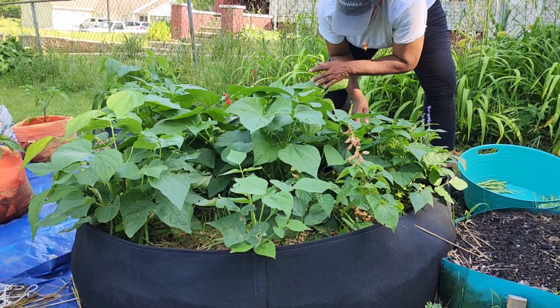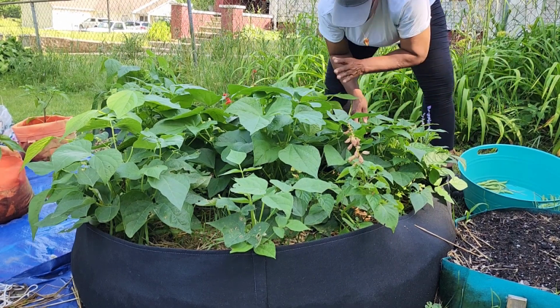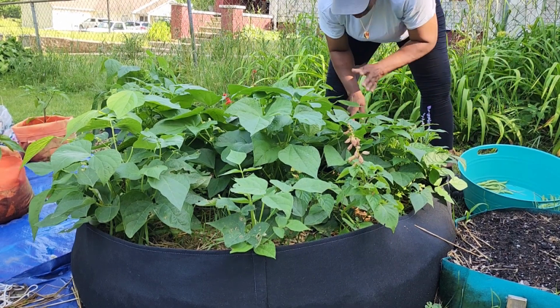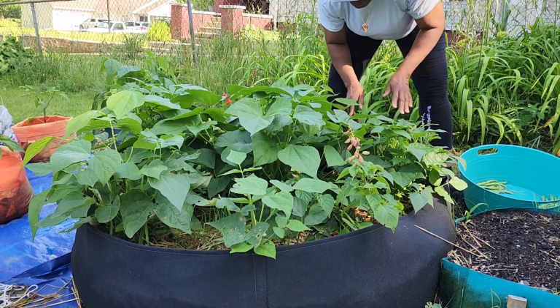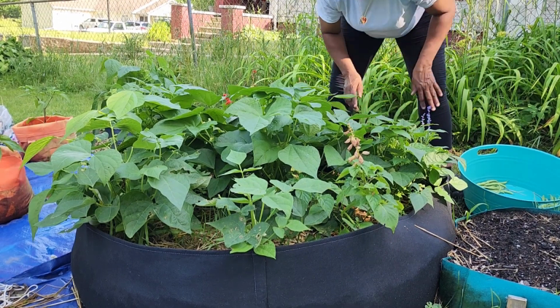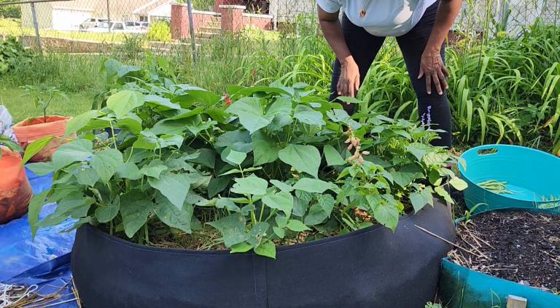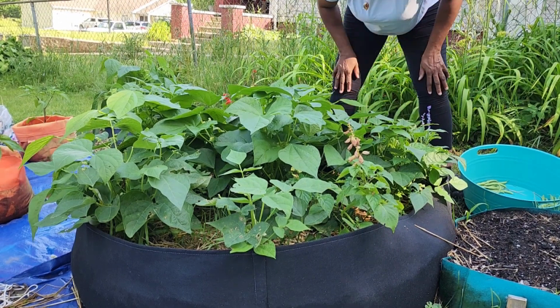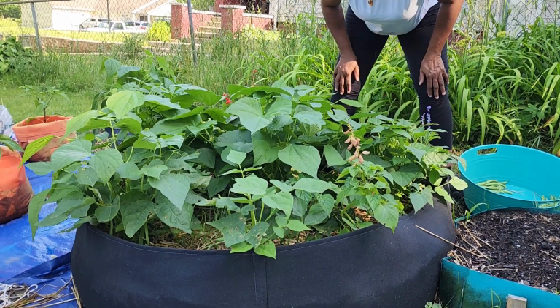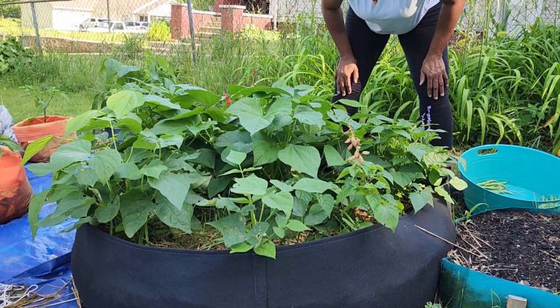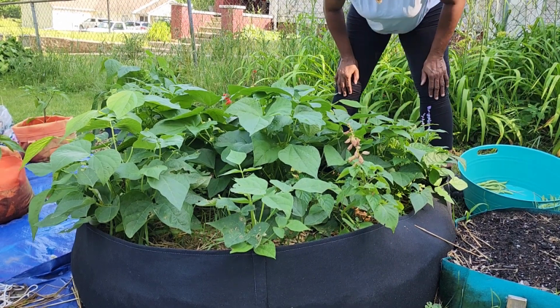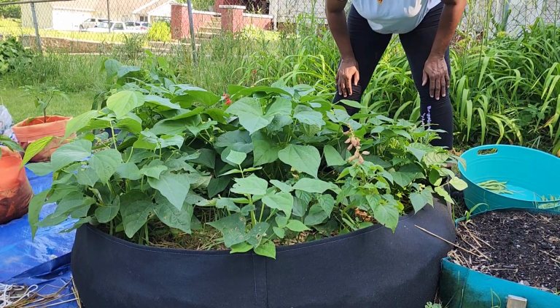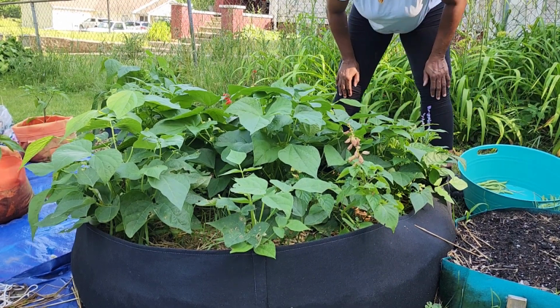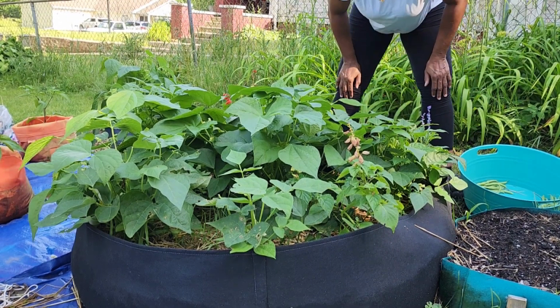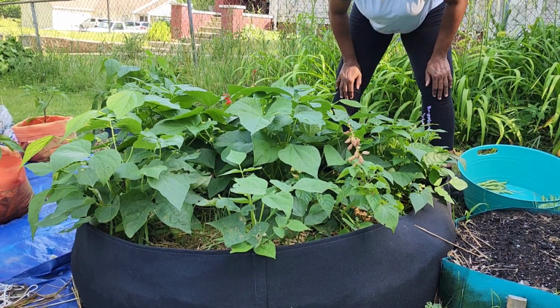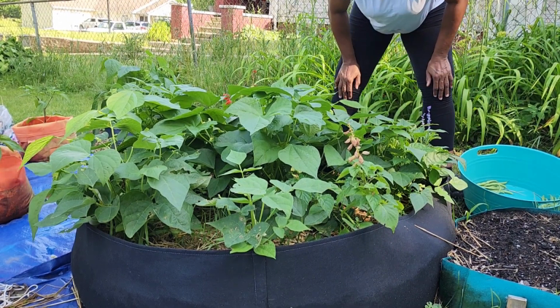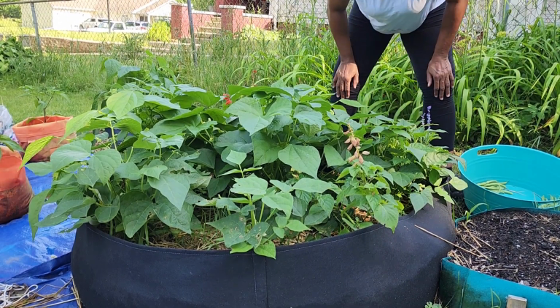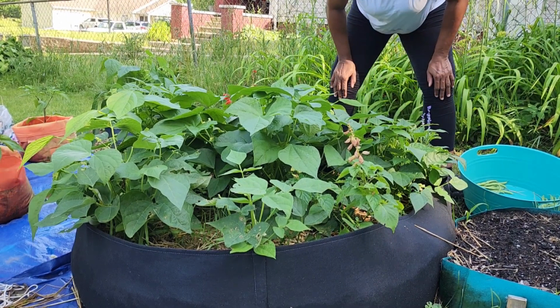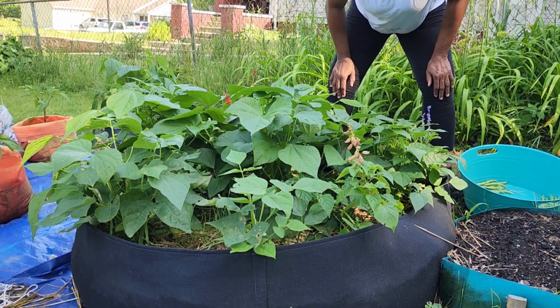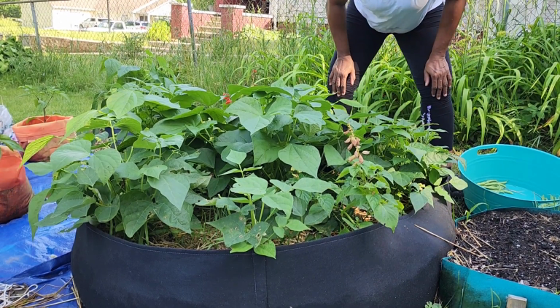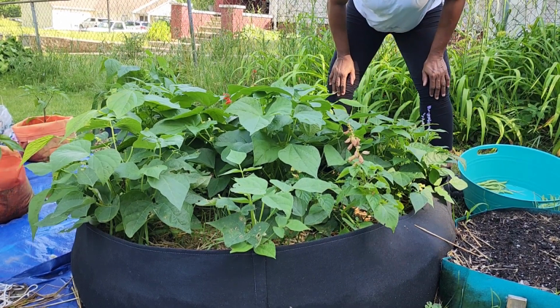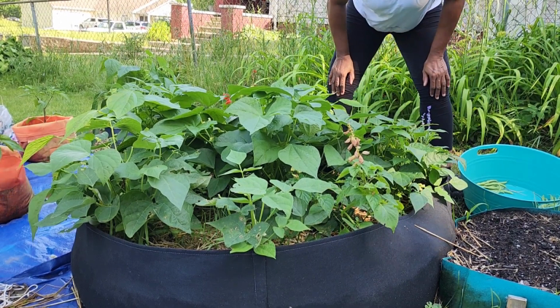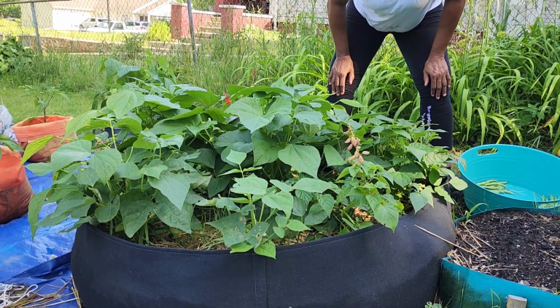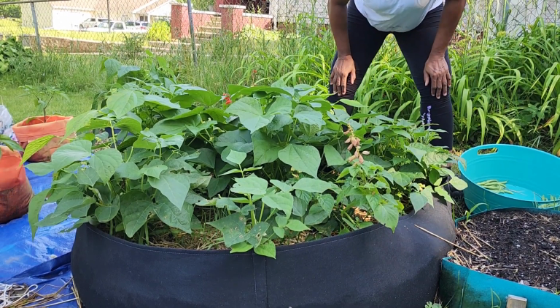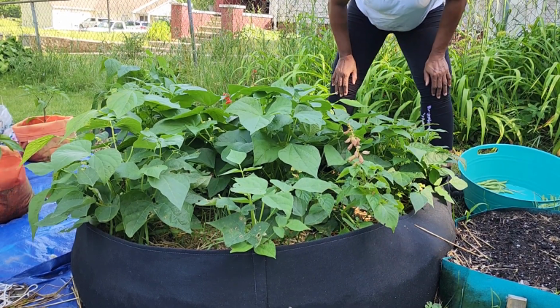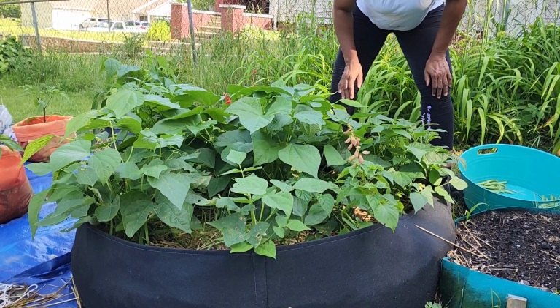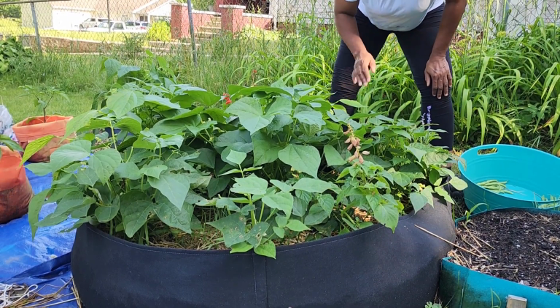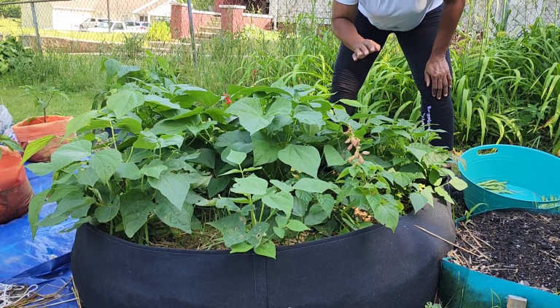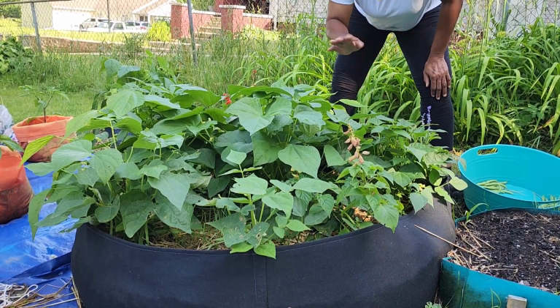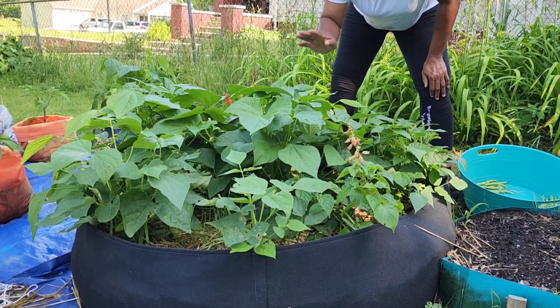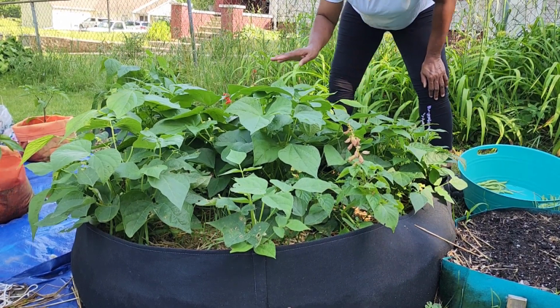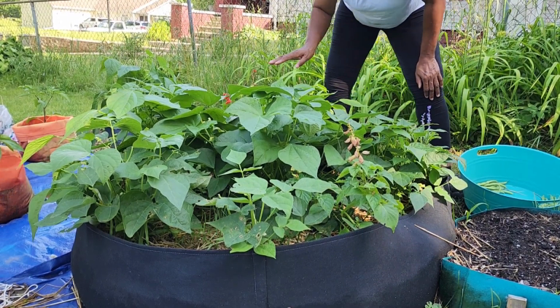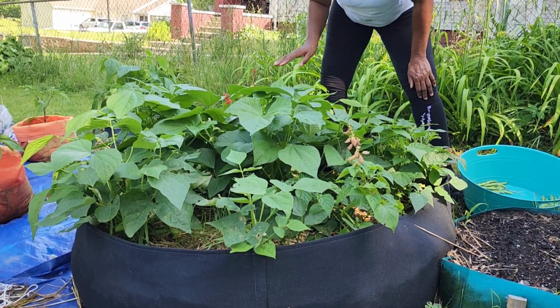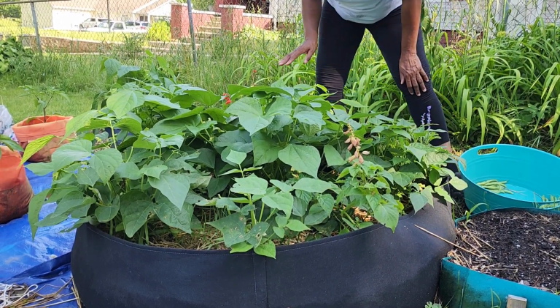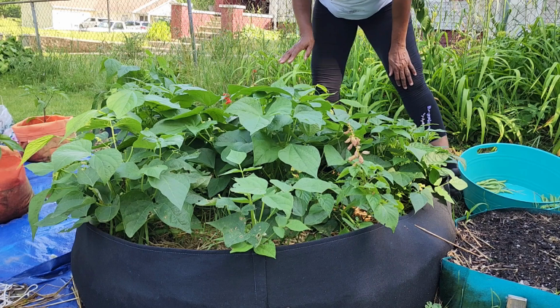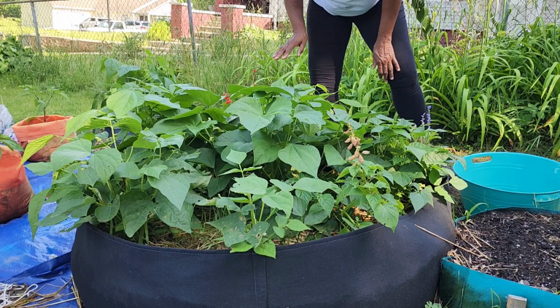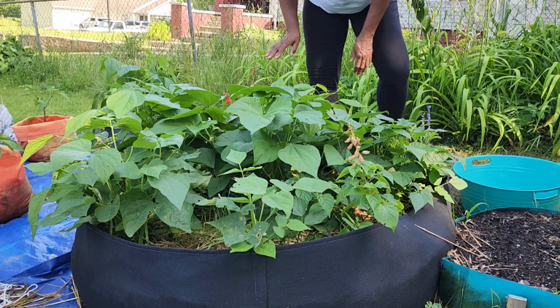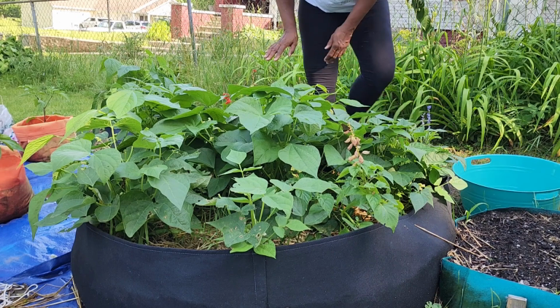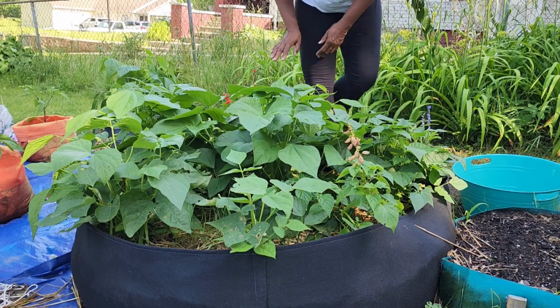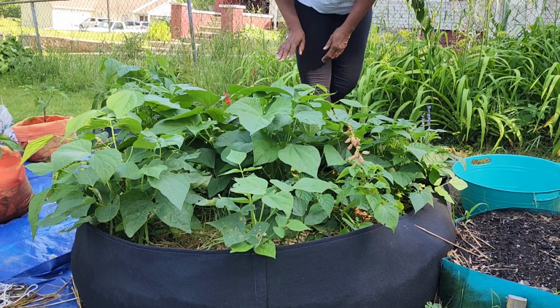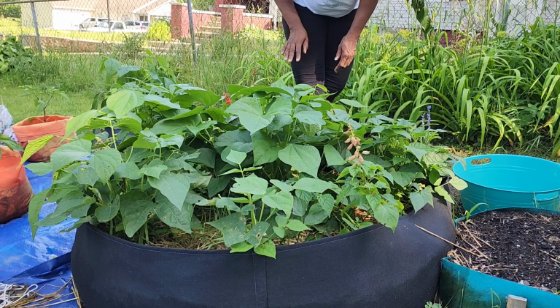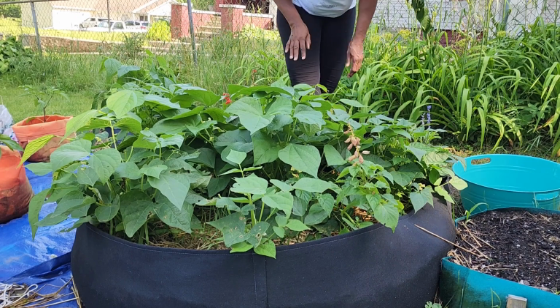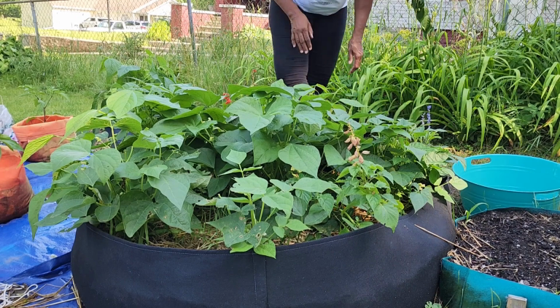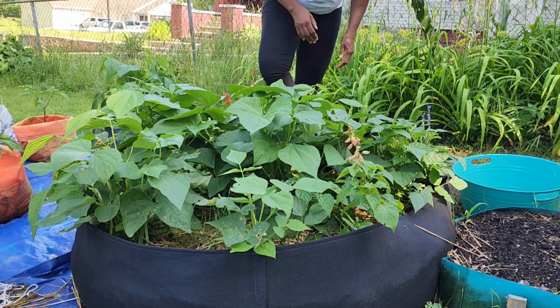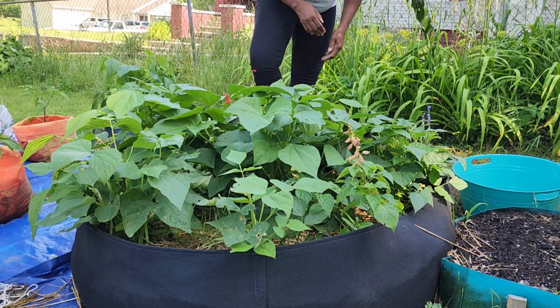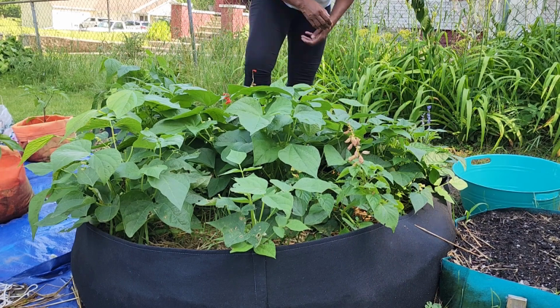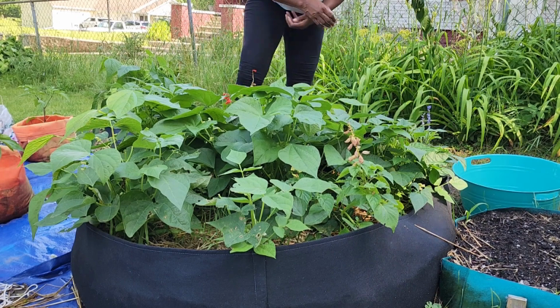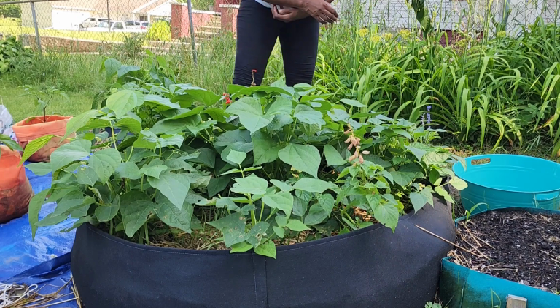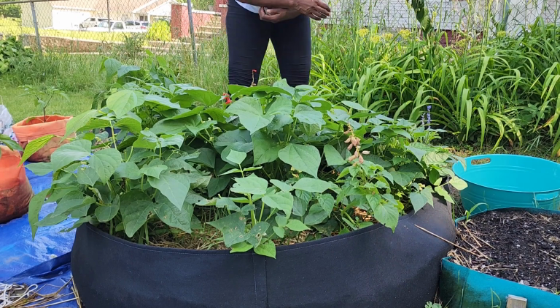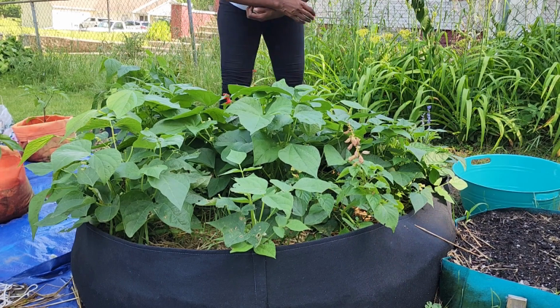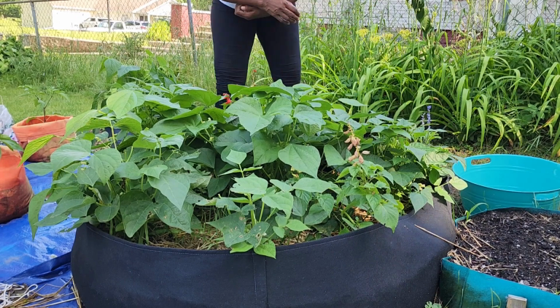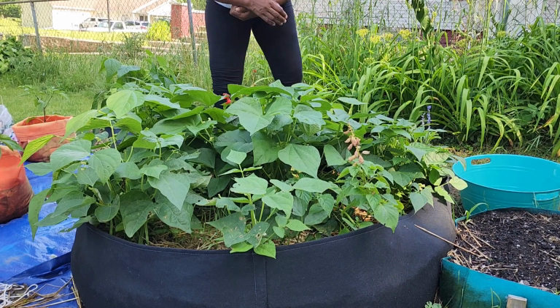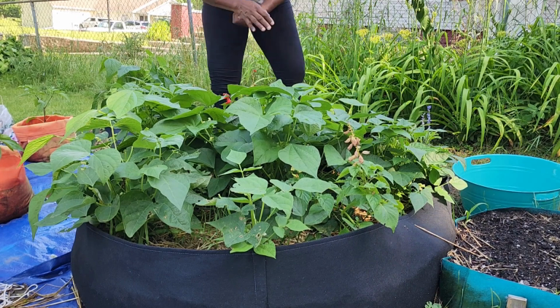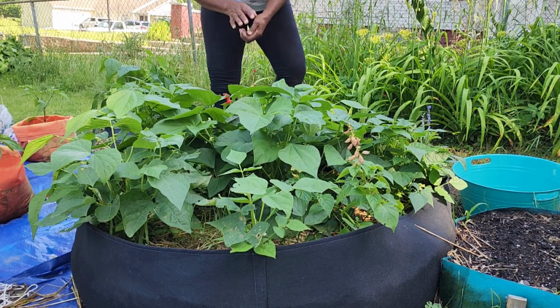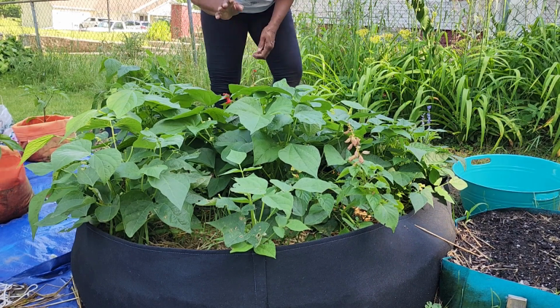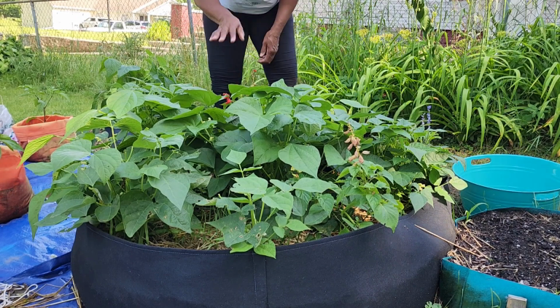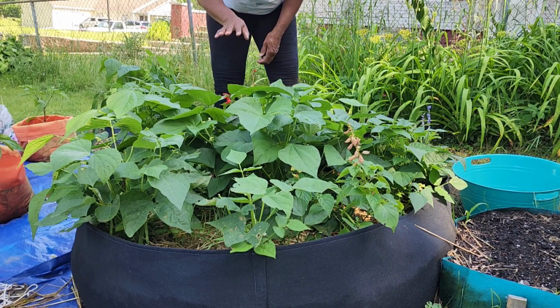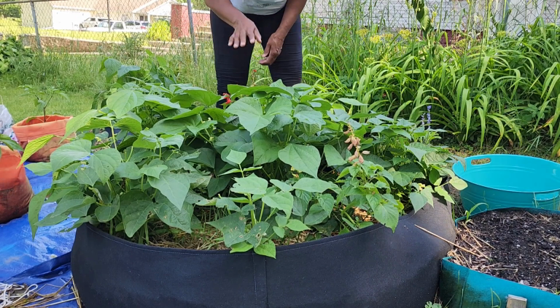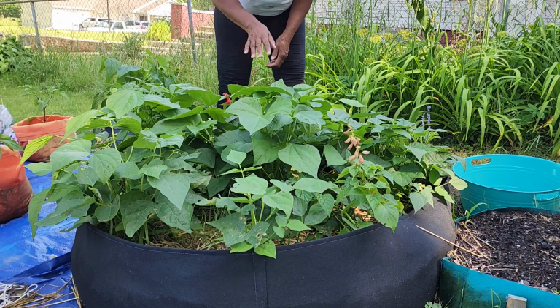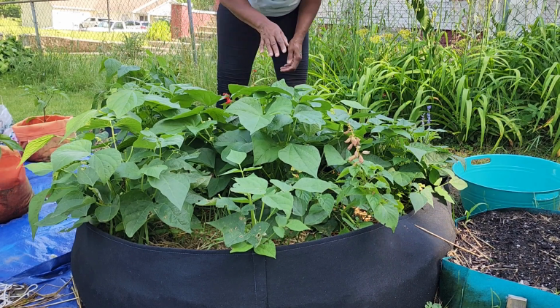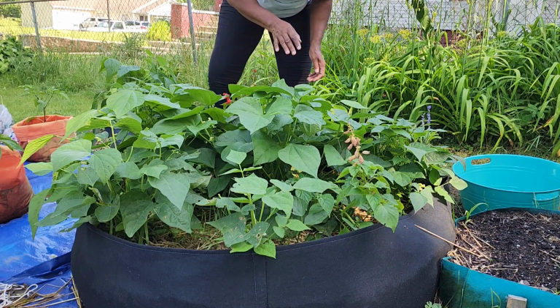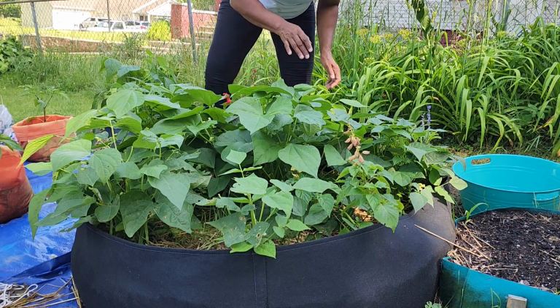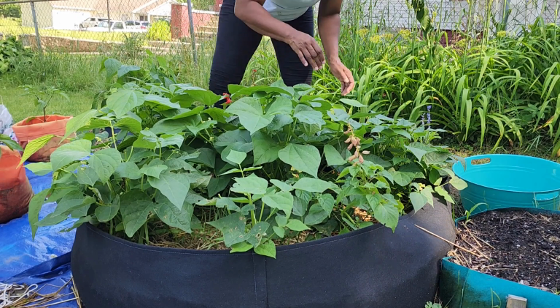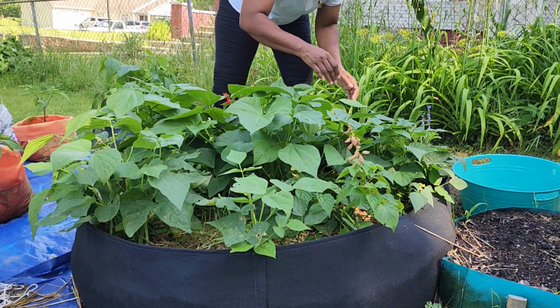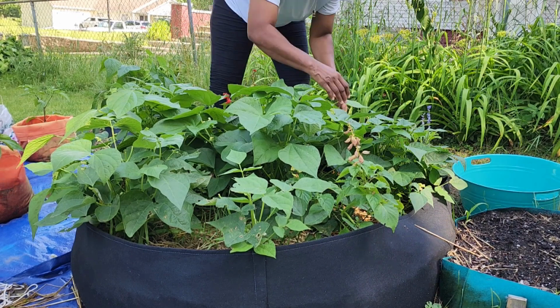Okay y'all, so I'm going to check the plants that are right here — hopefully y'all can hear me — I'm going to check these right here.